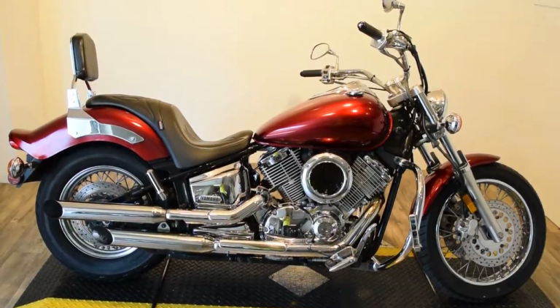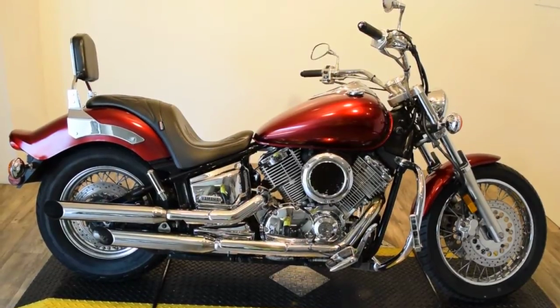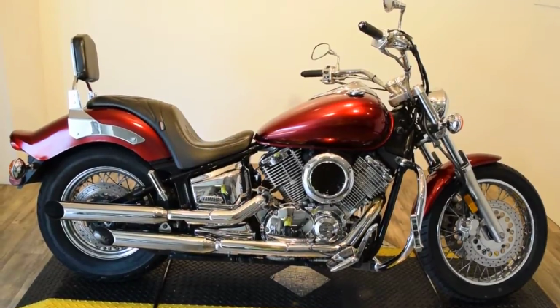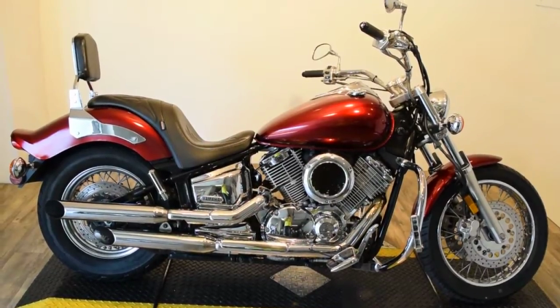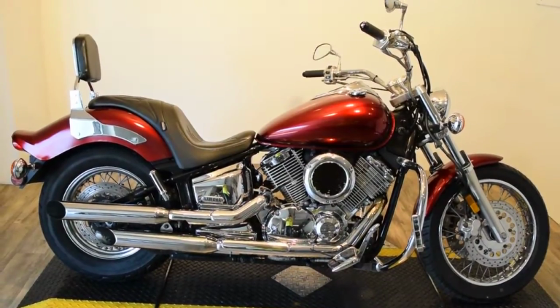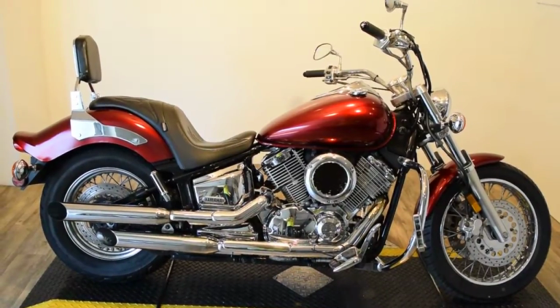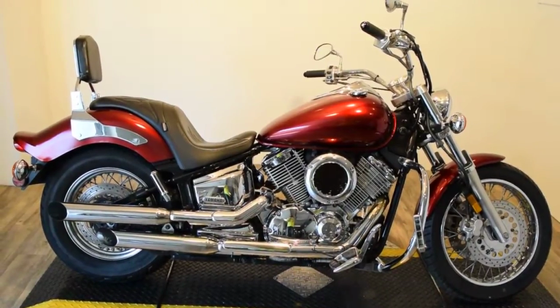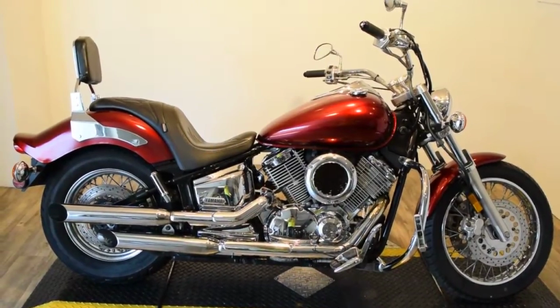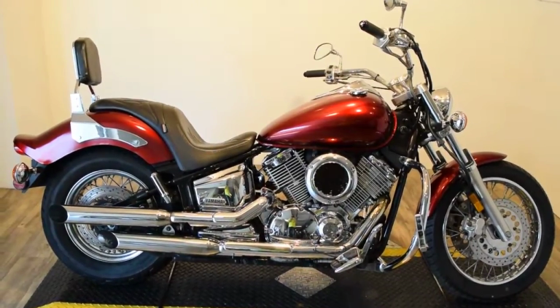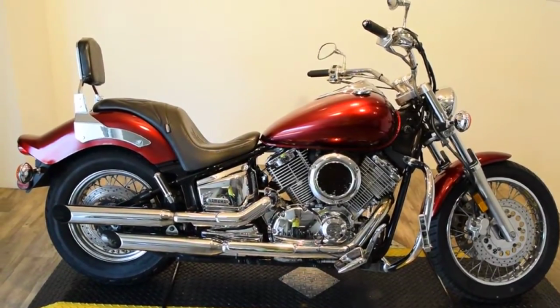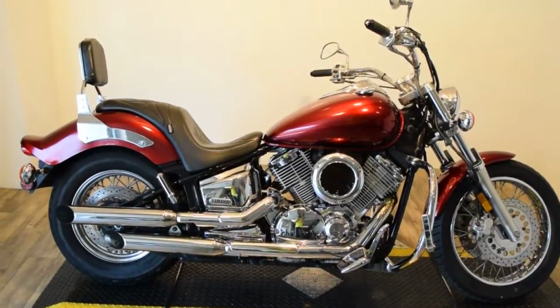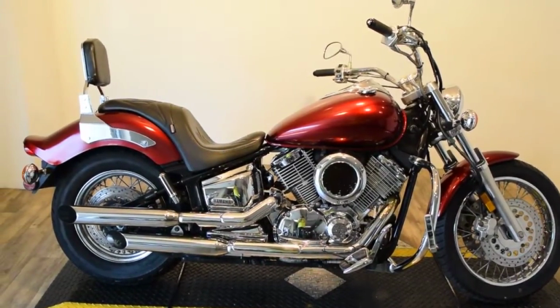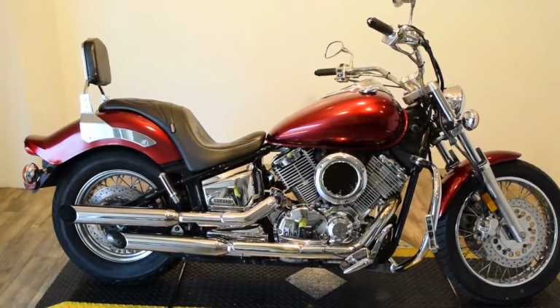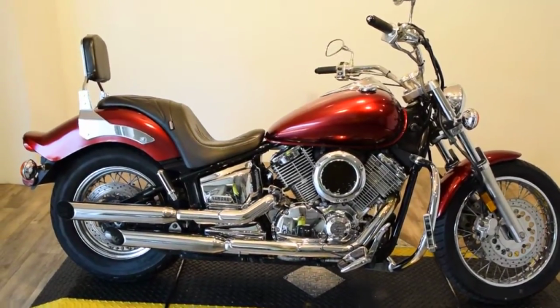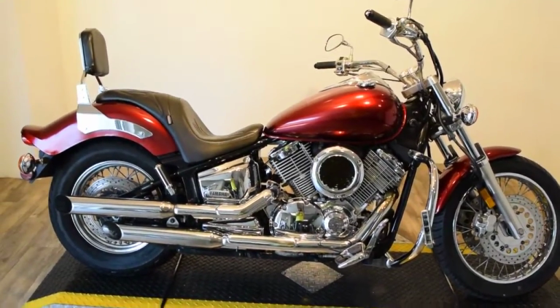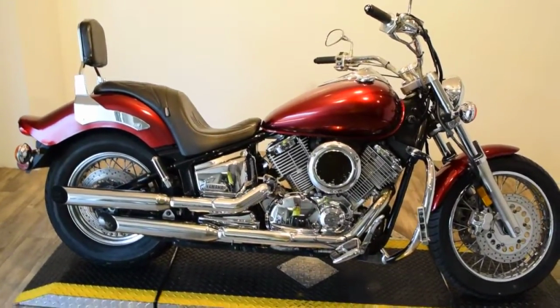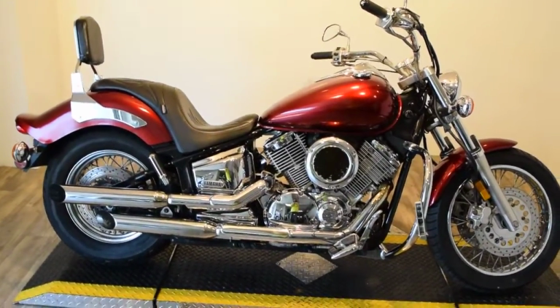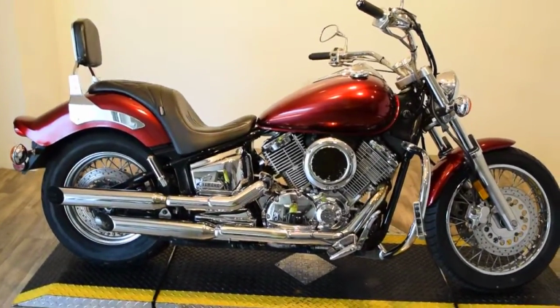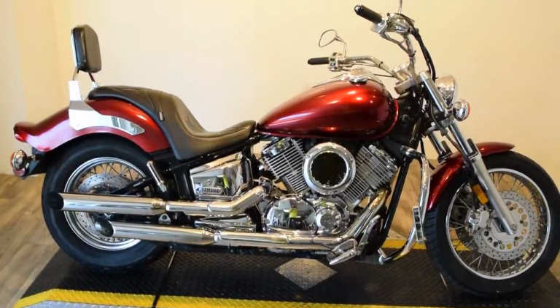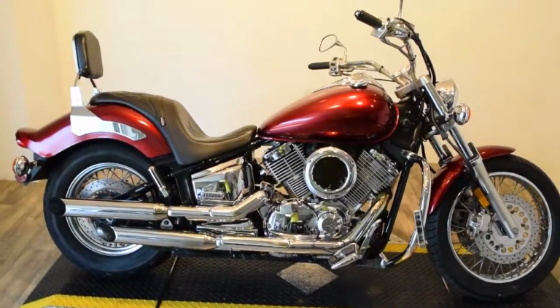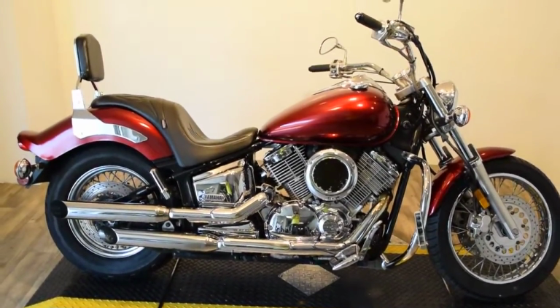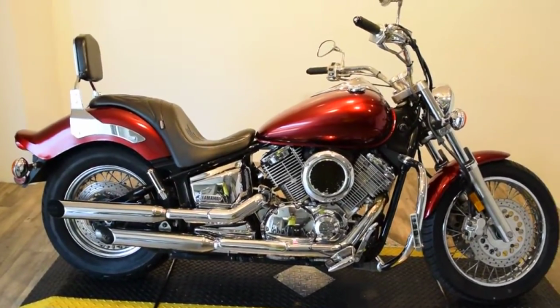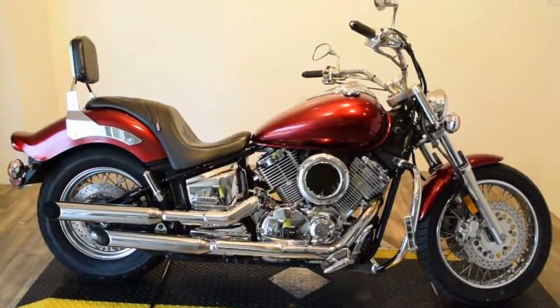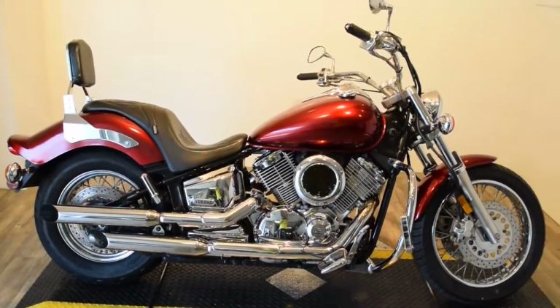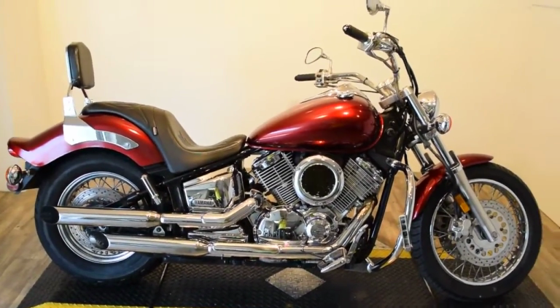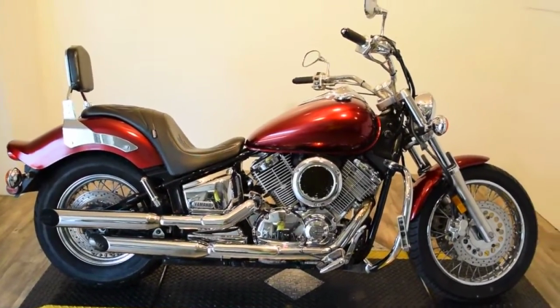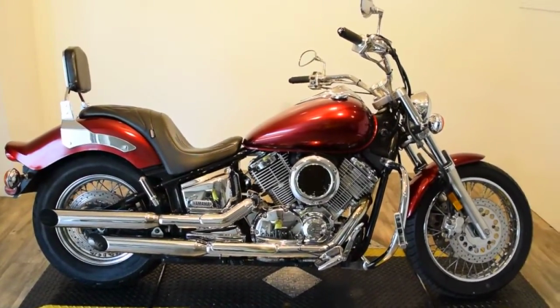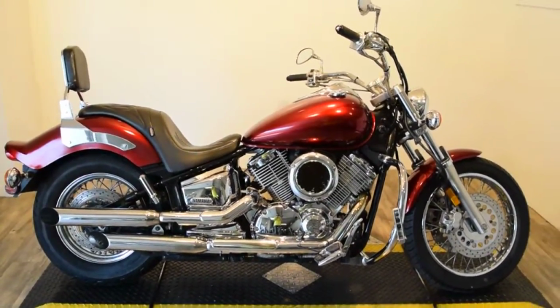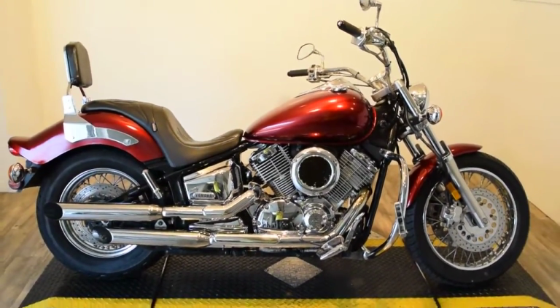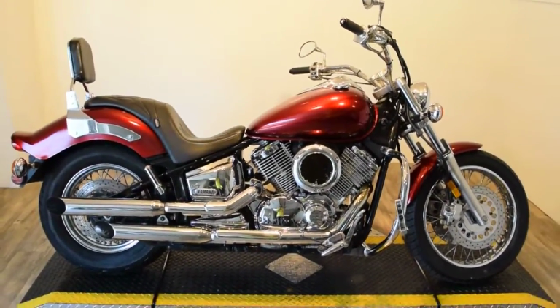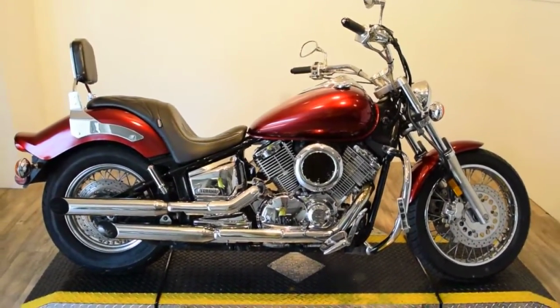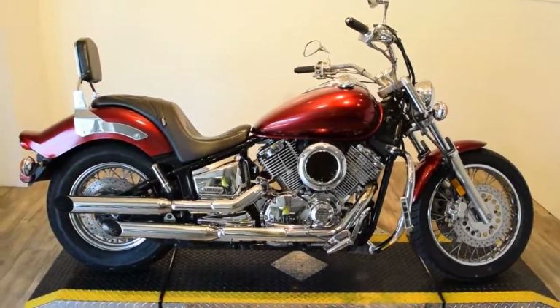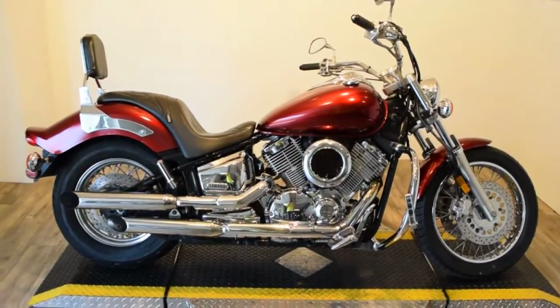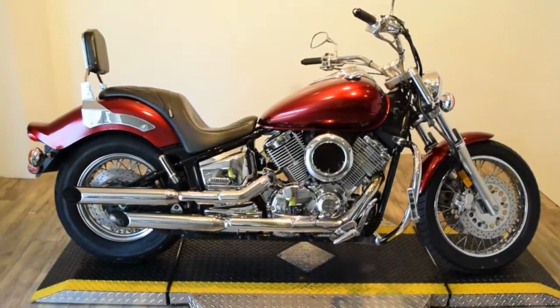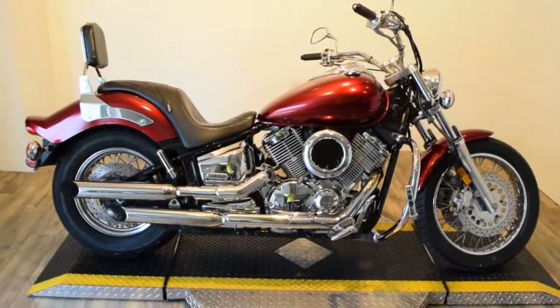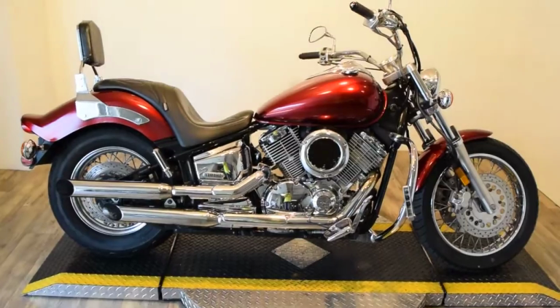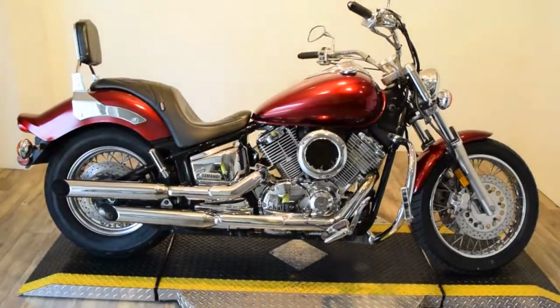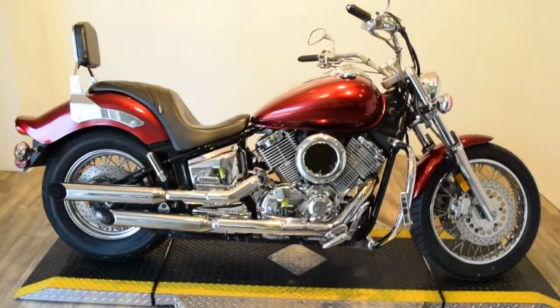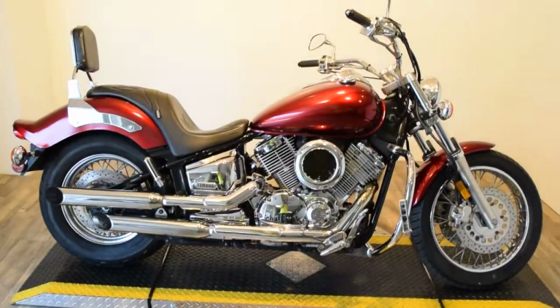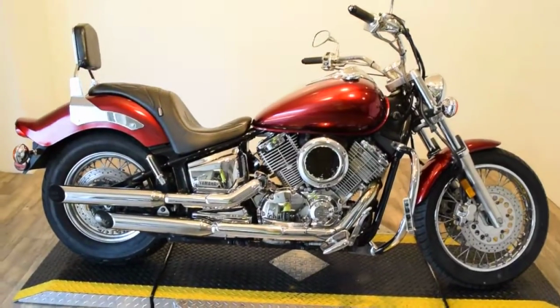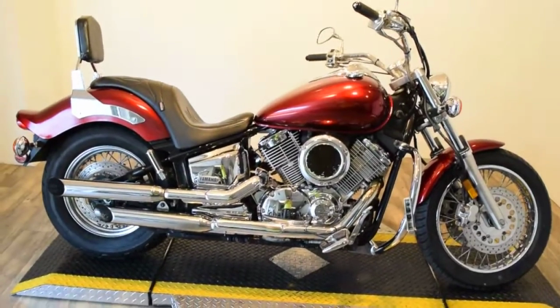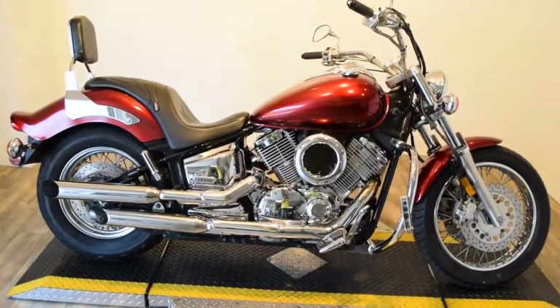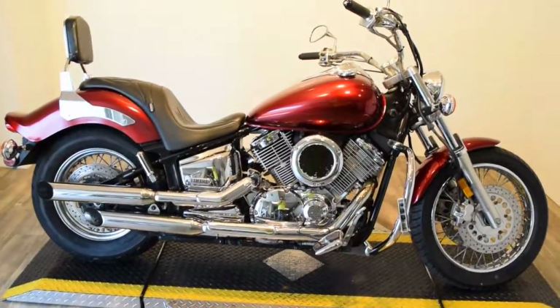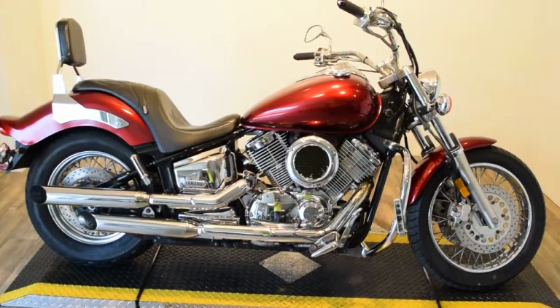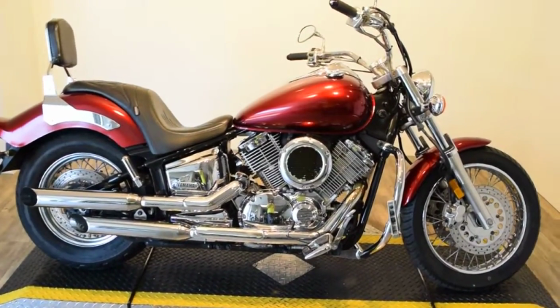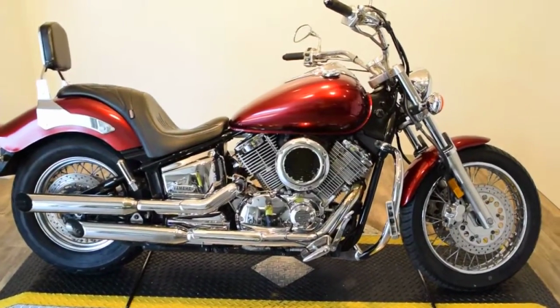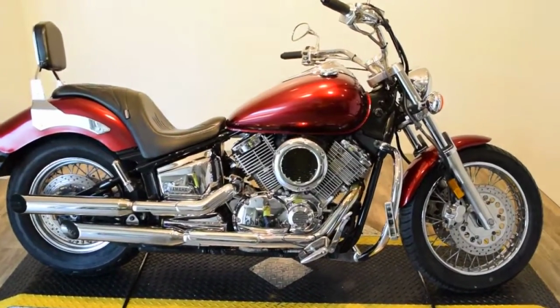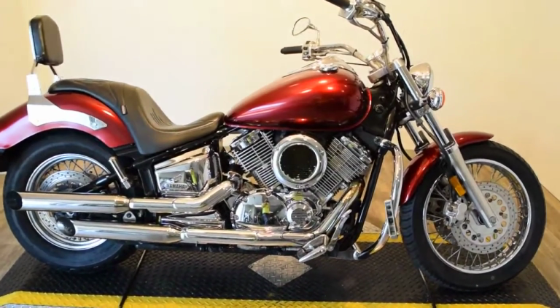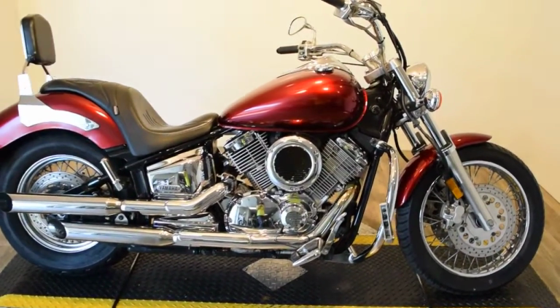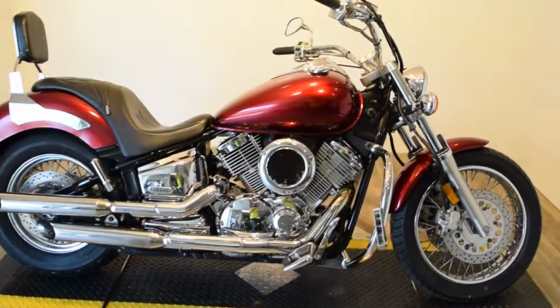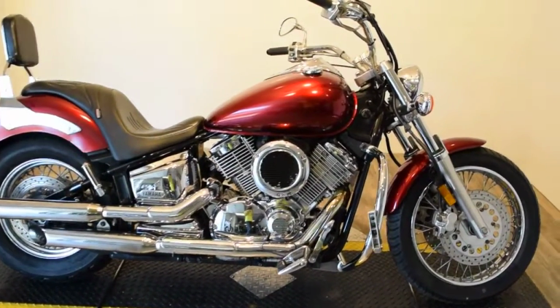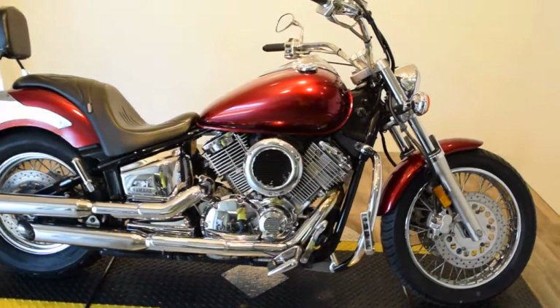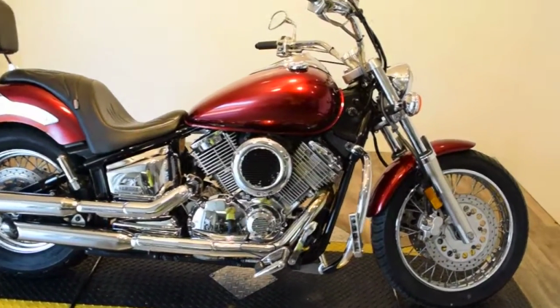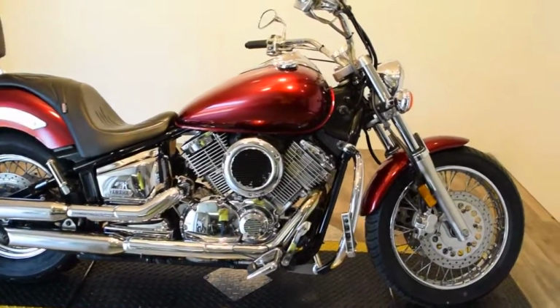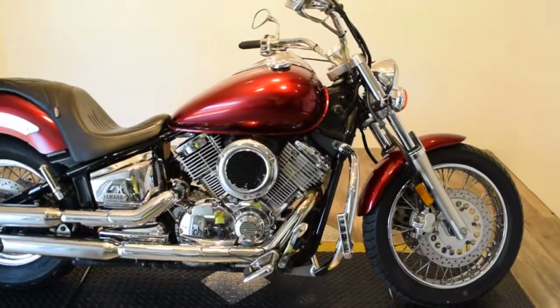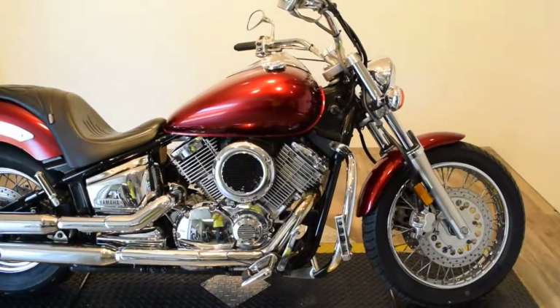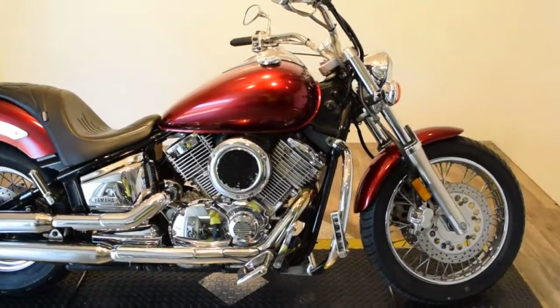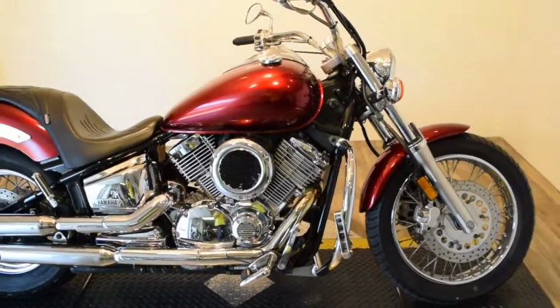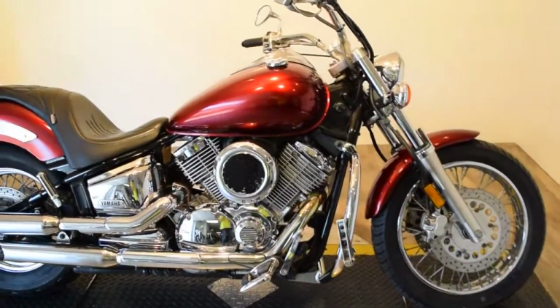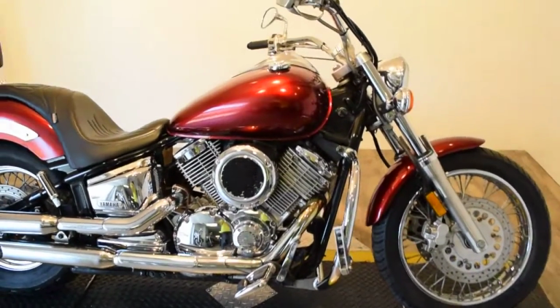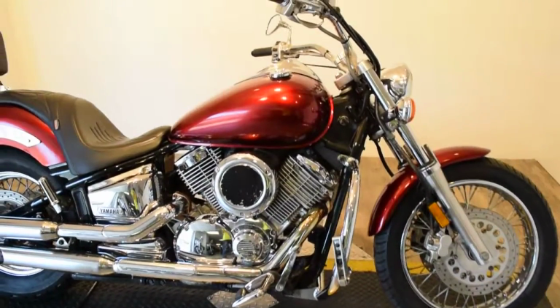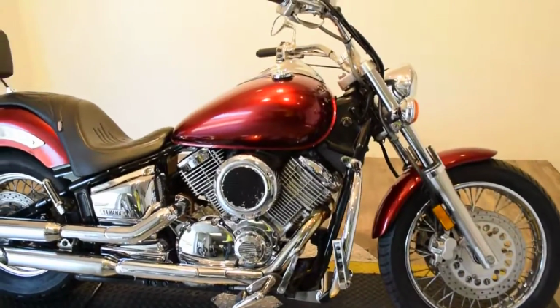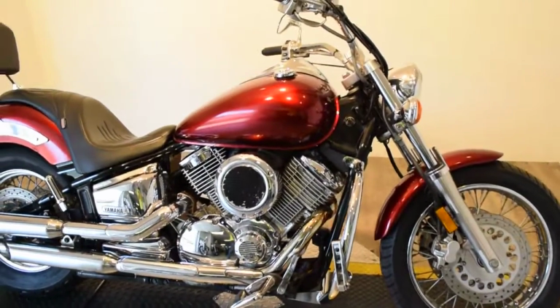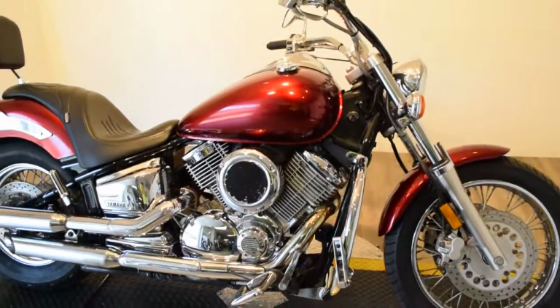Monster Power Sports is offering this 2000 V-Star 1100 Custom. It has 18,978 miles on it.